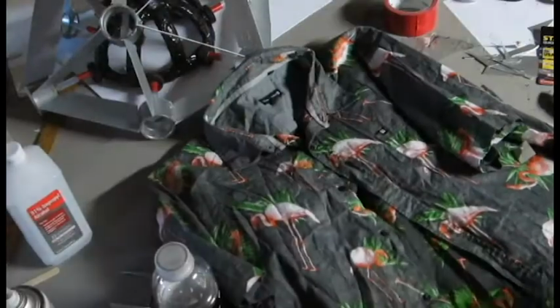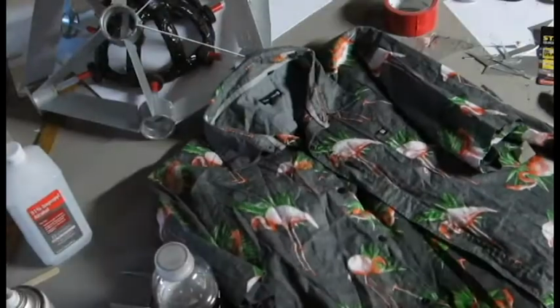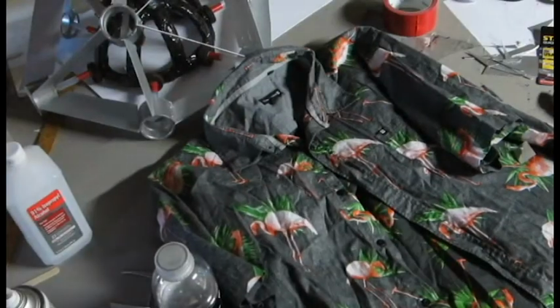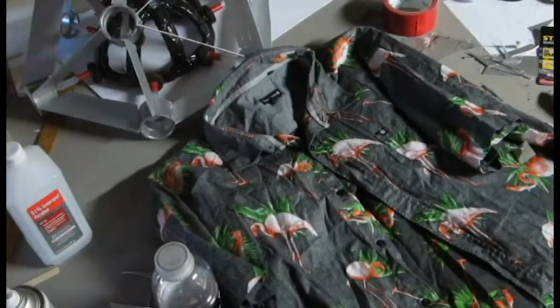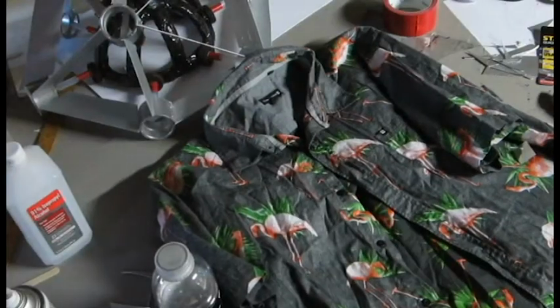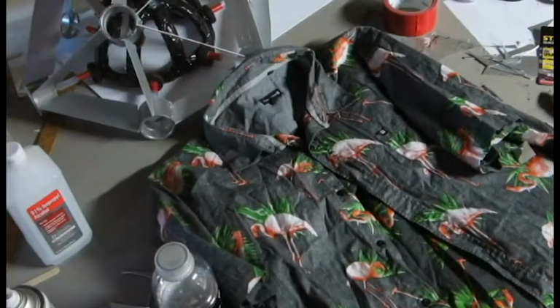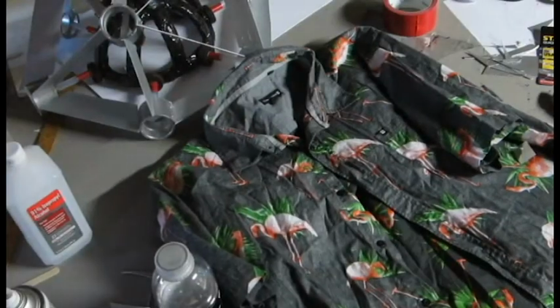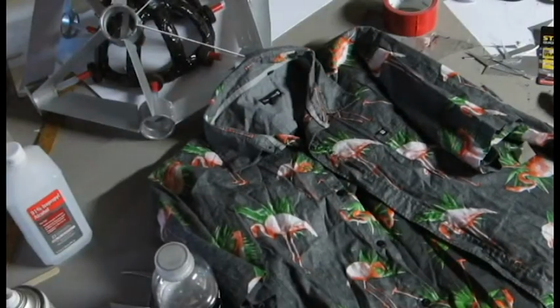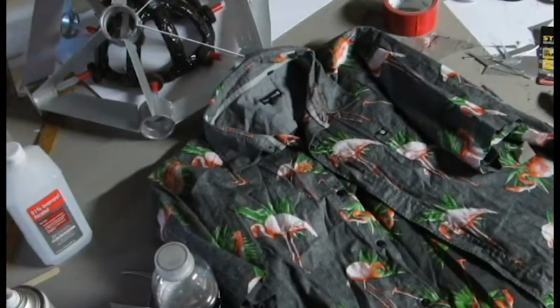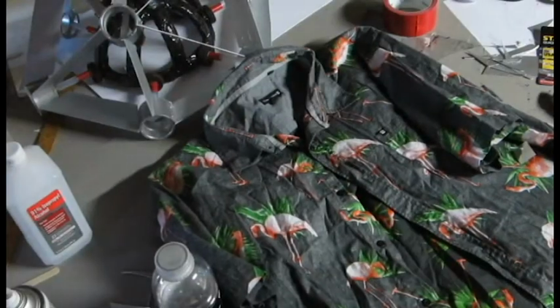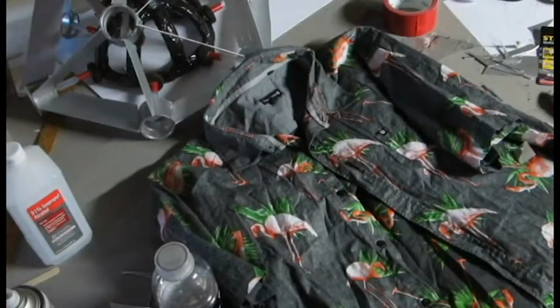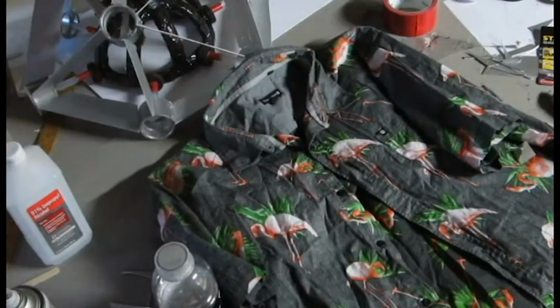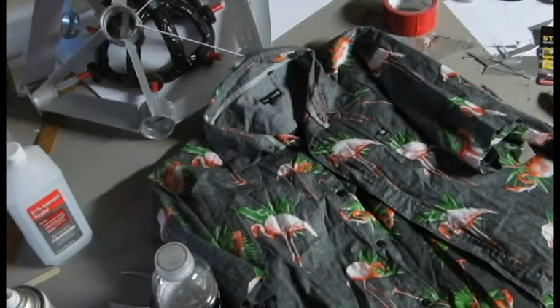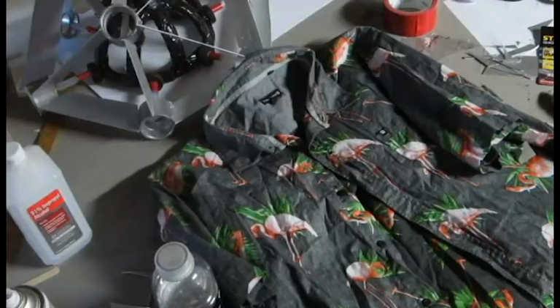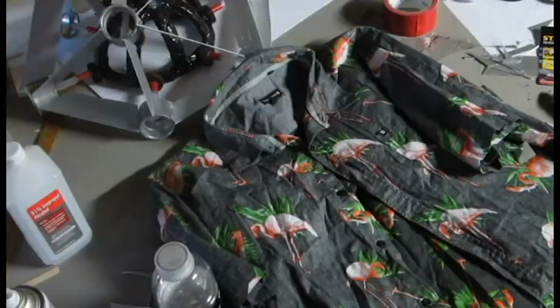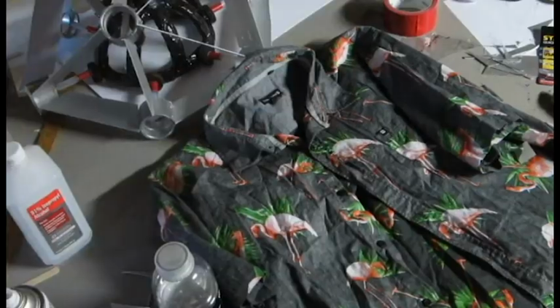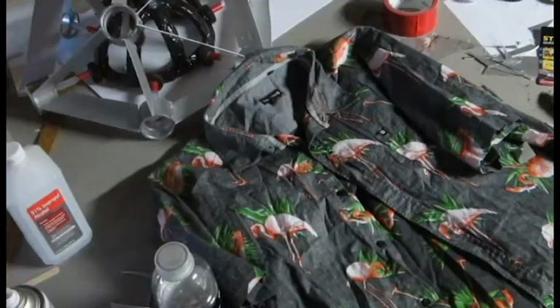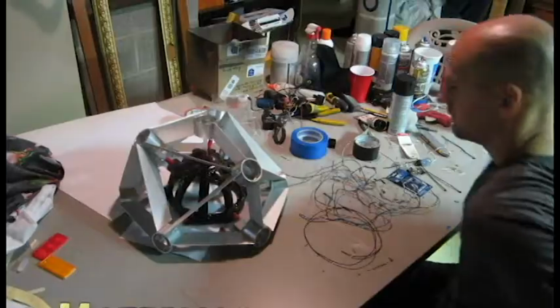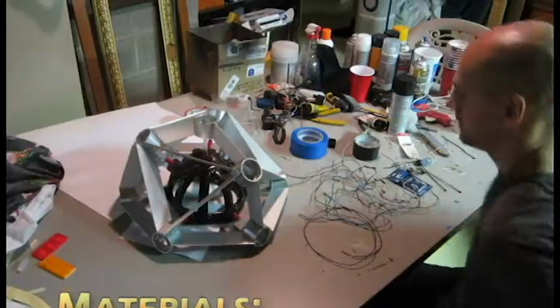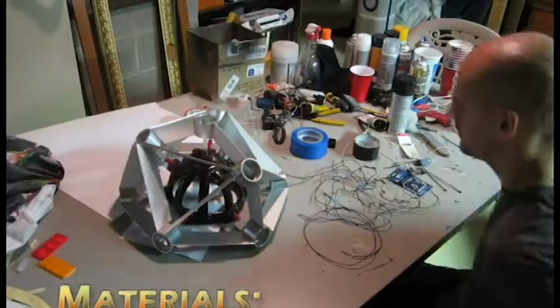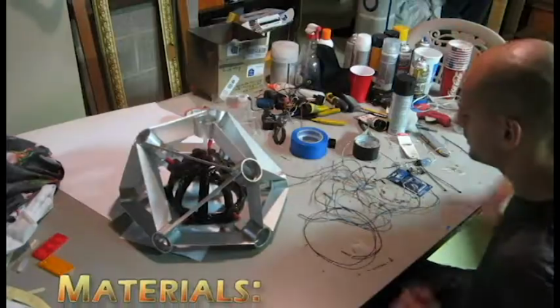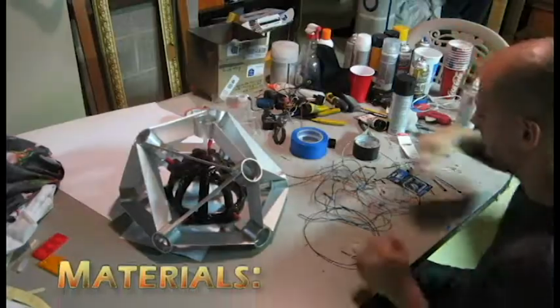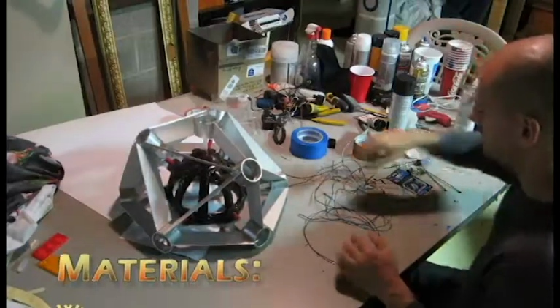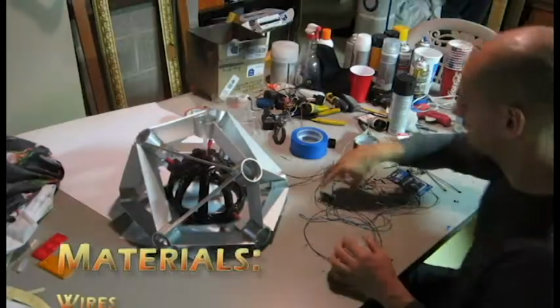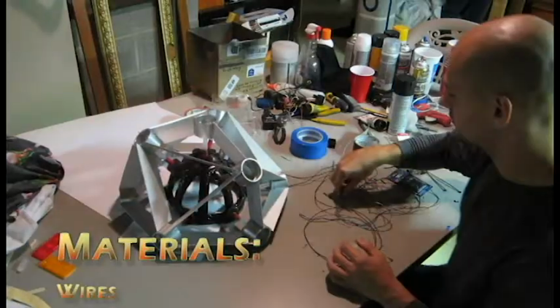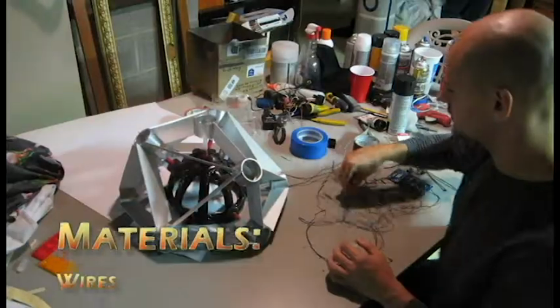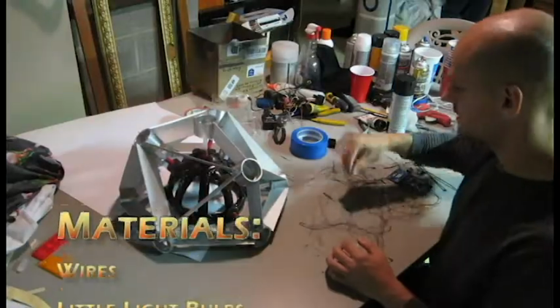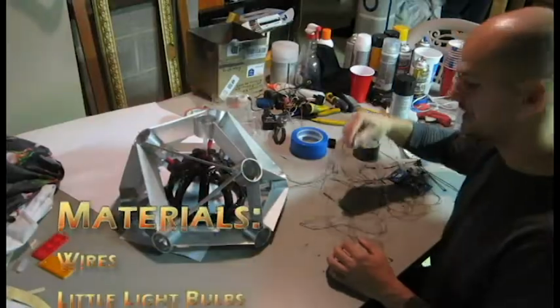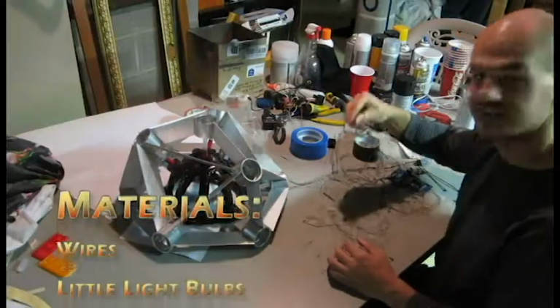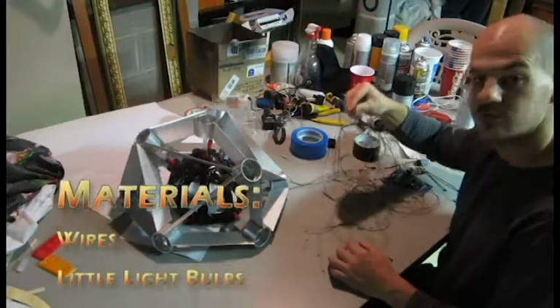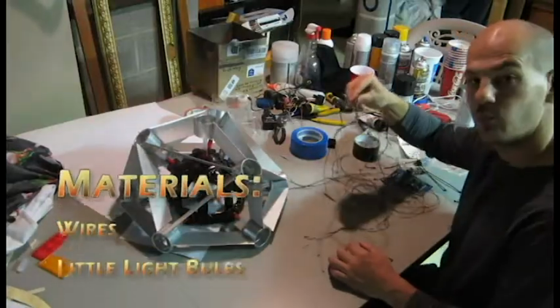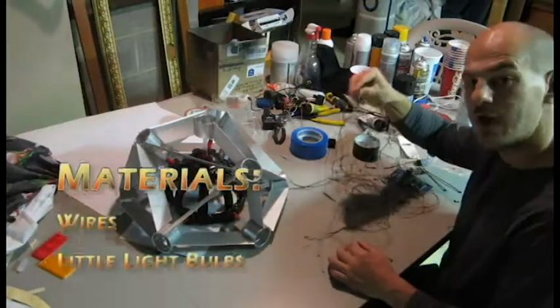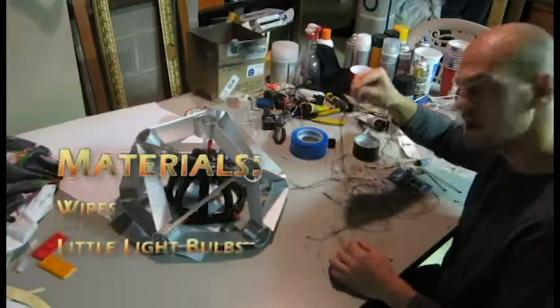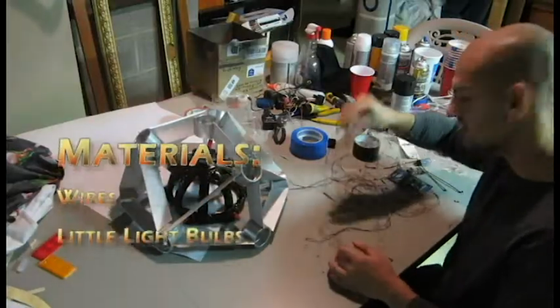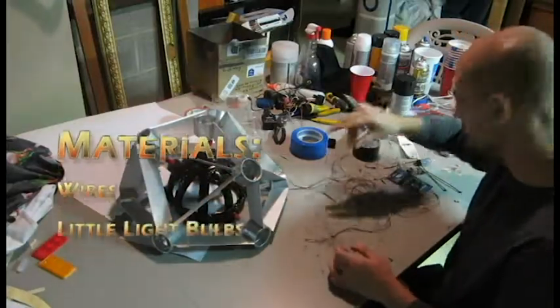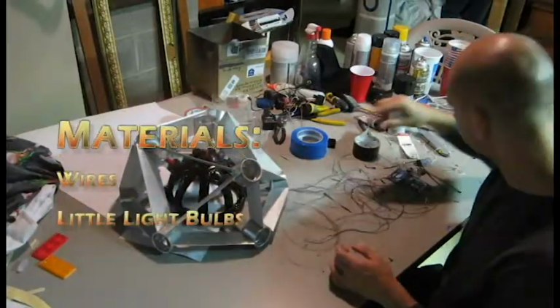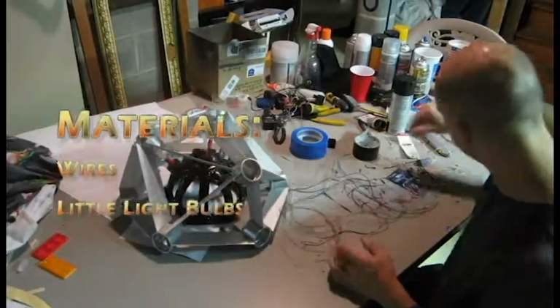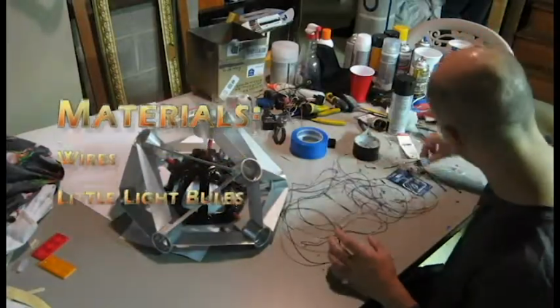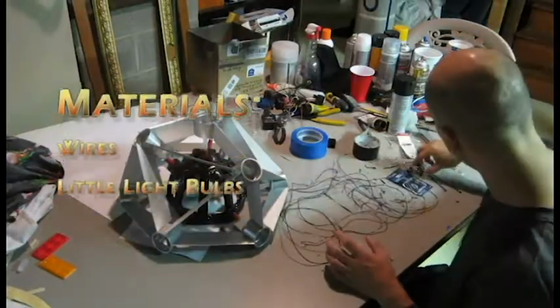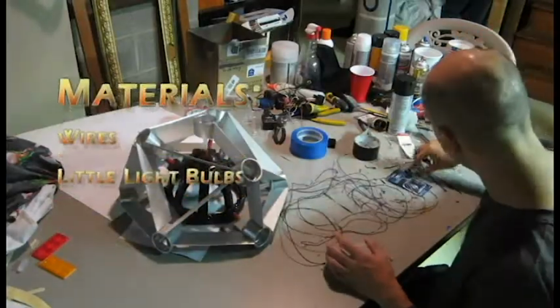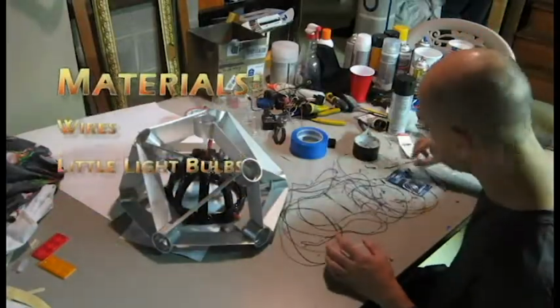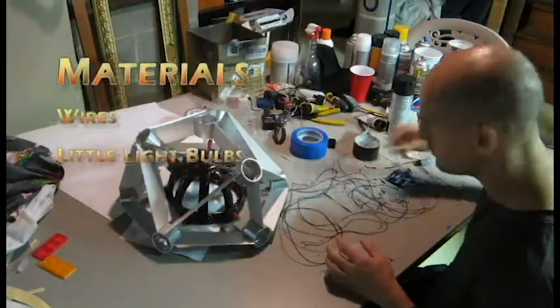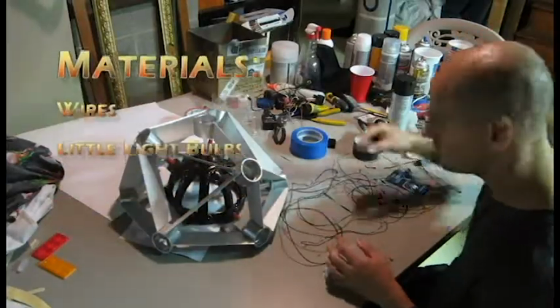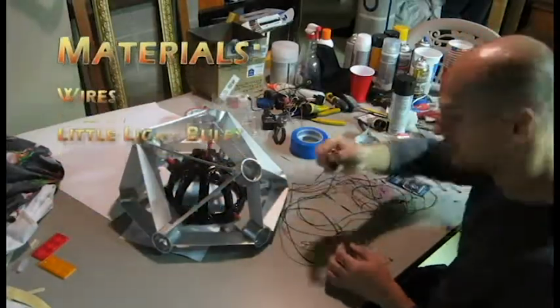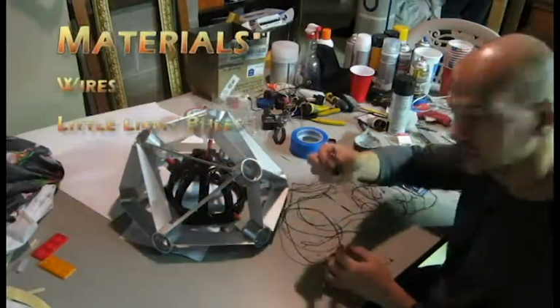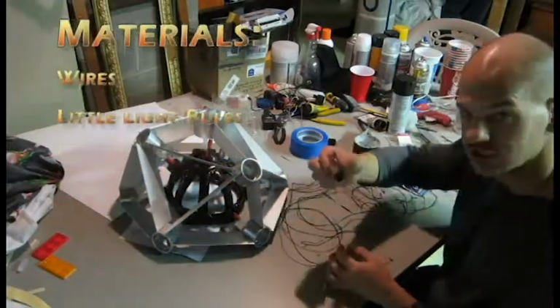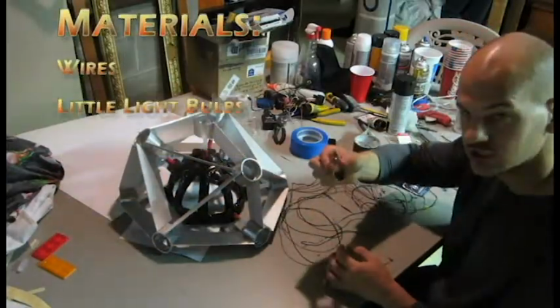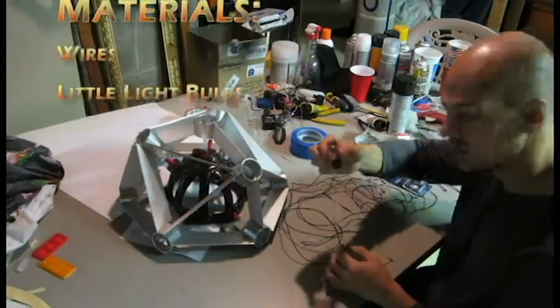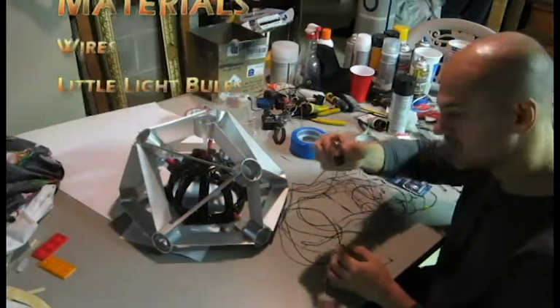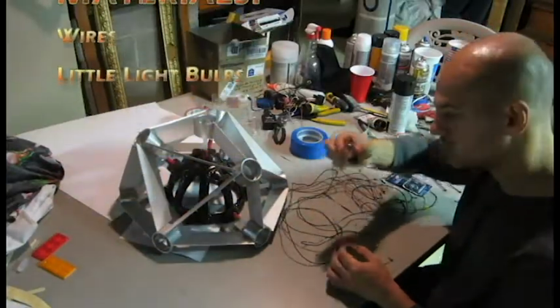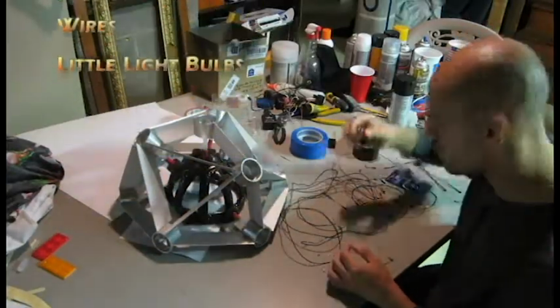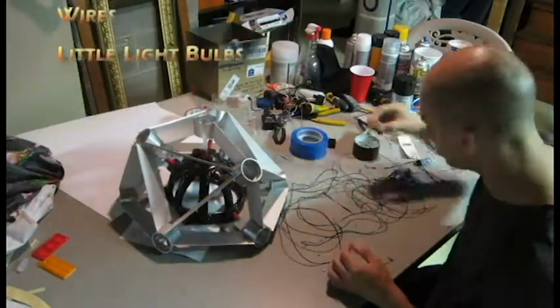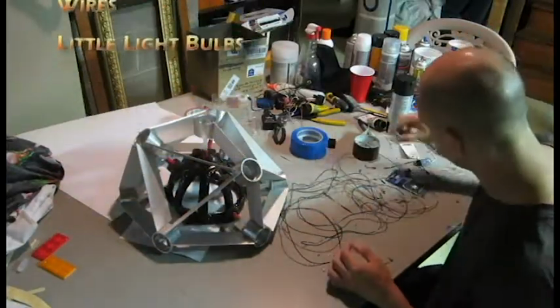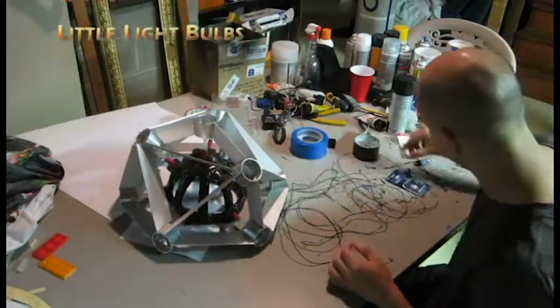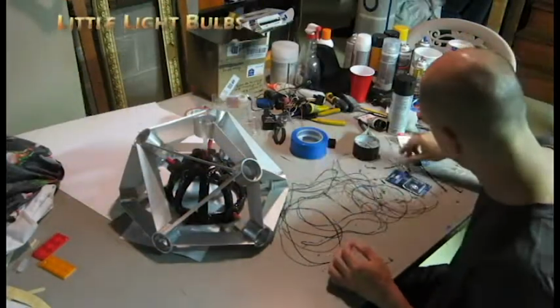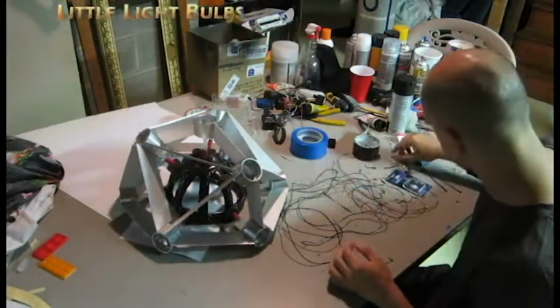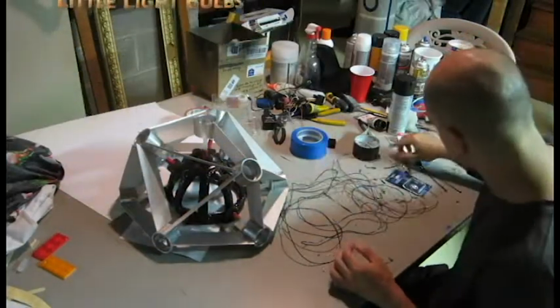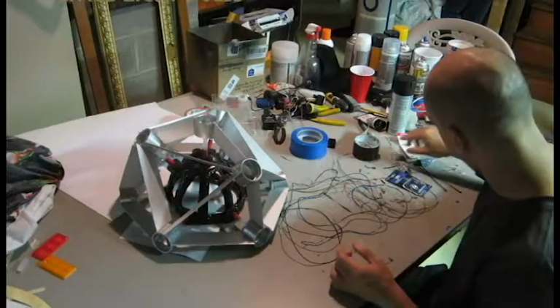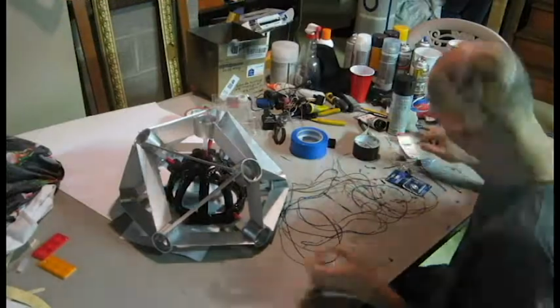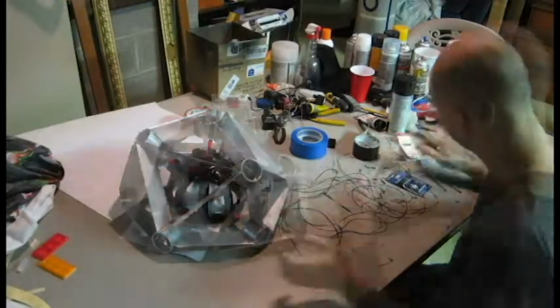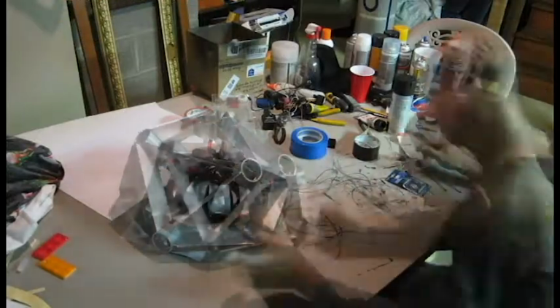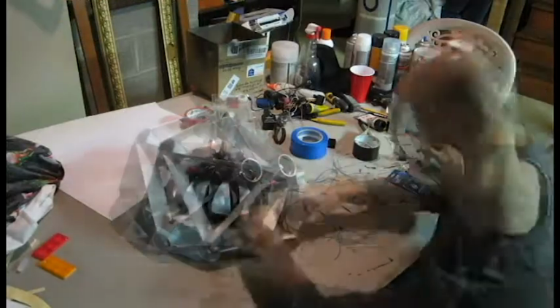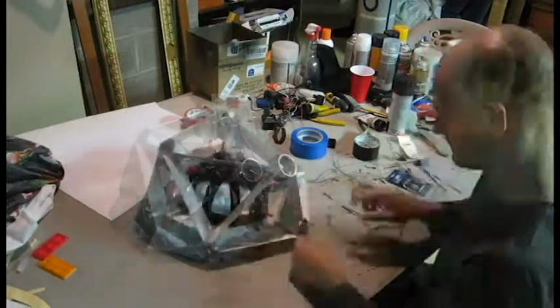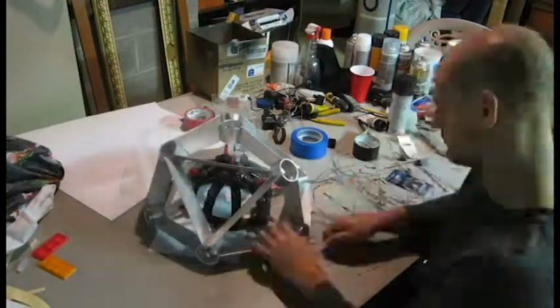This will do. I'm going to connect some wires and some light bulbs to make it look like it works.